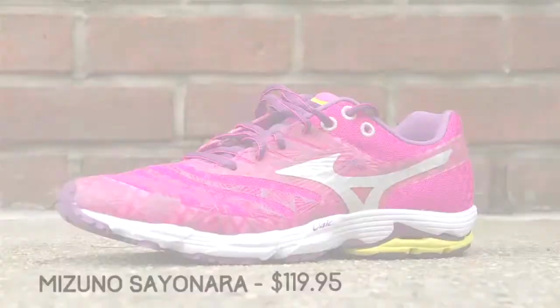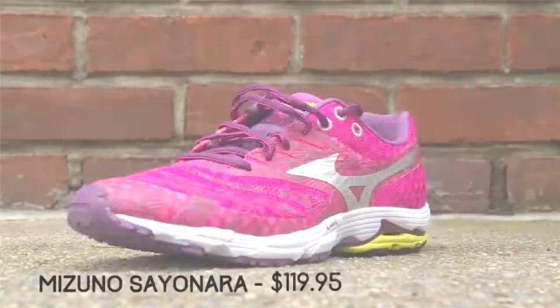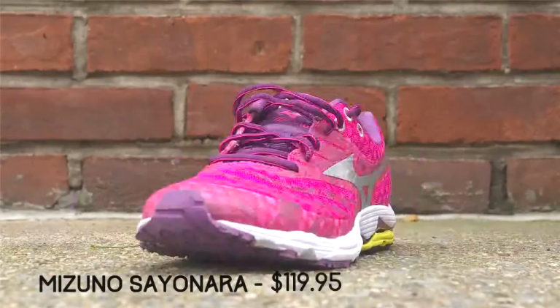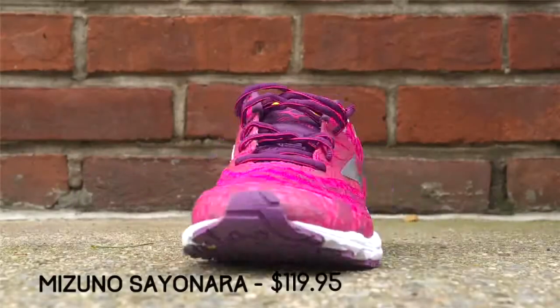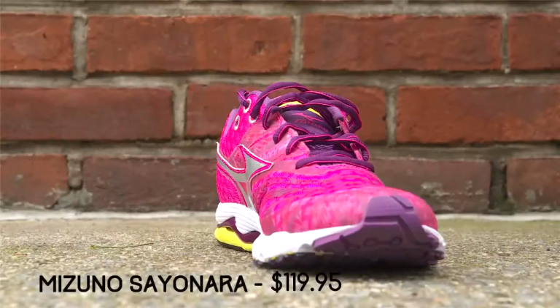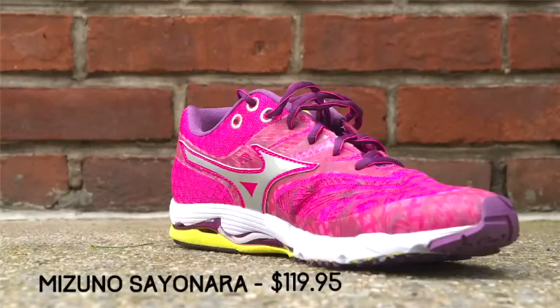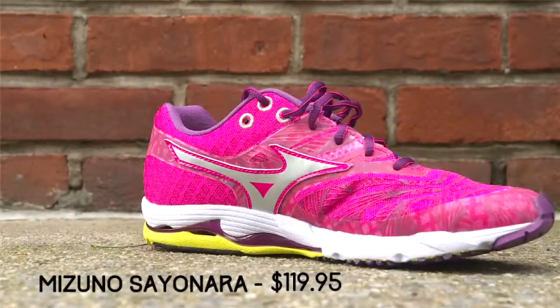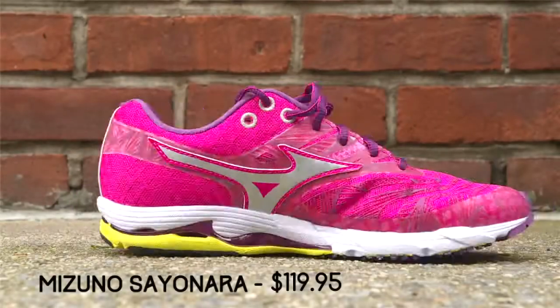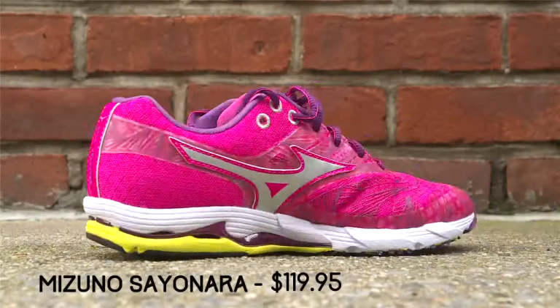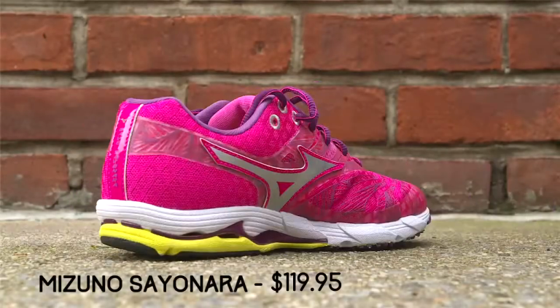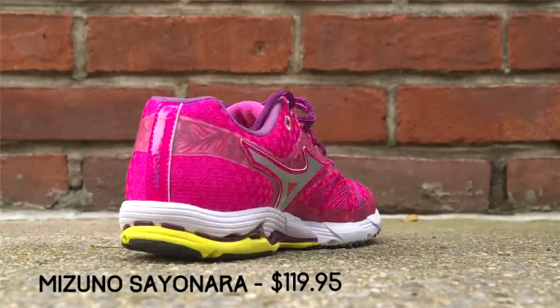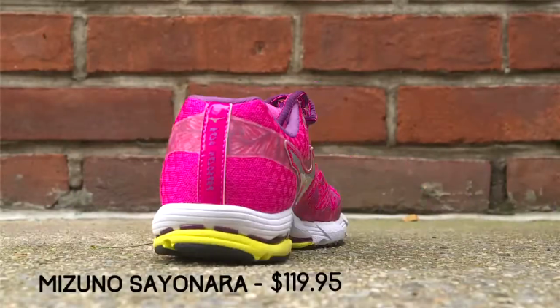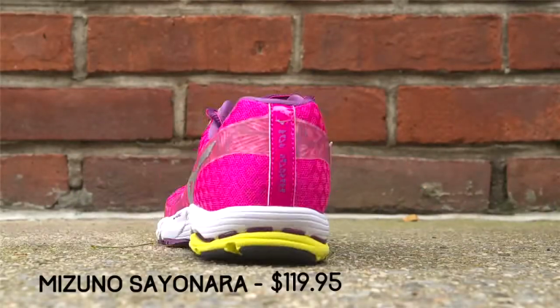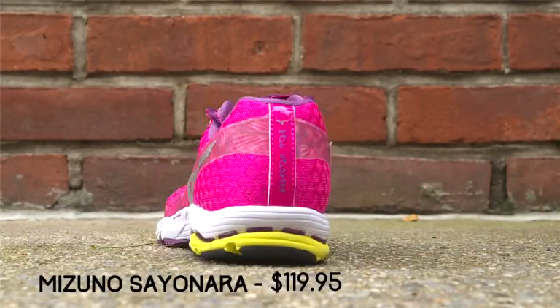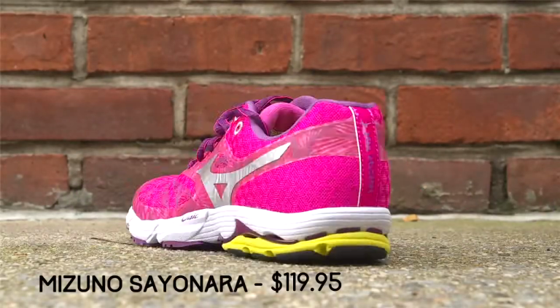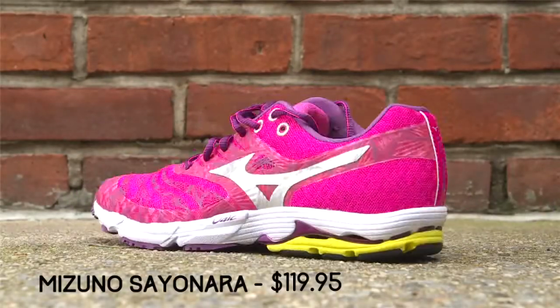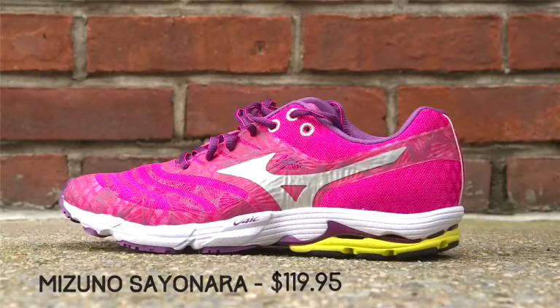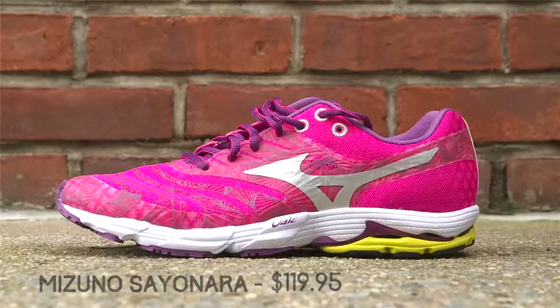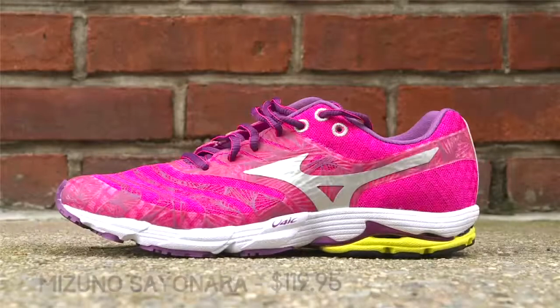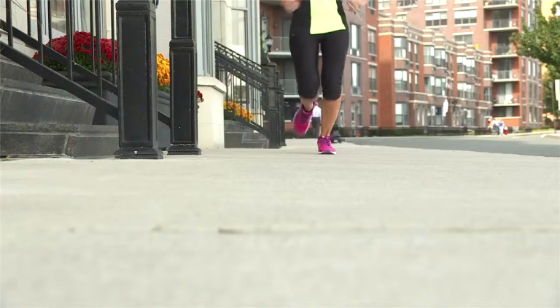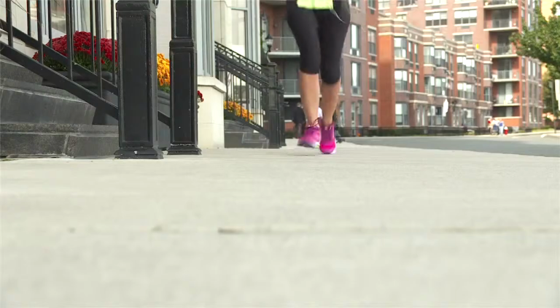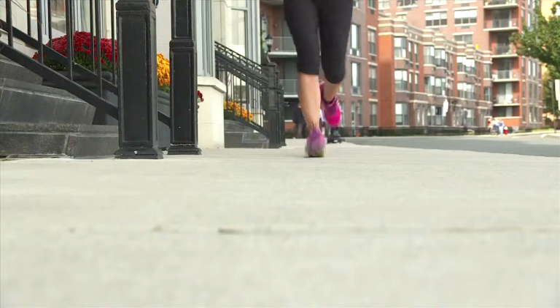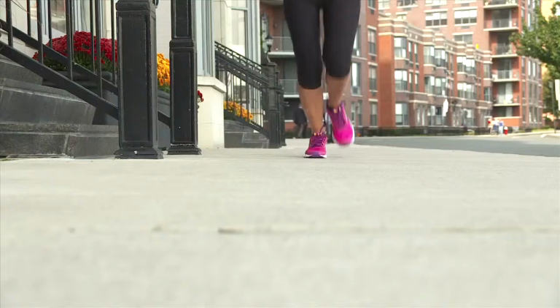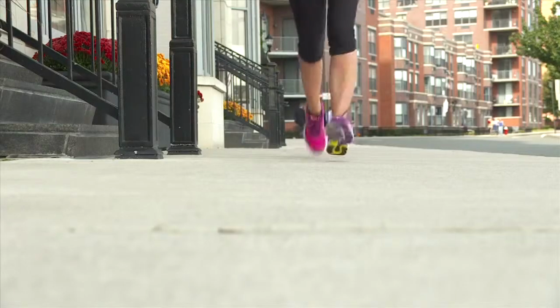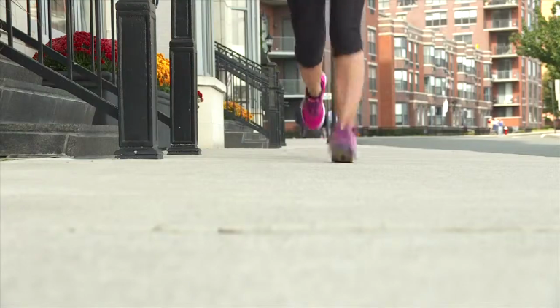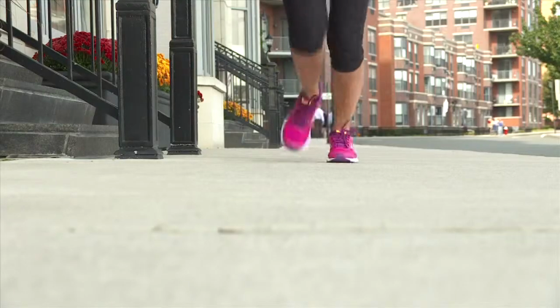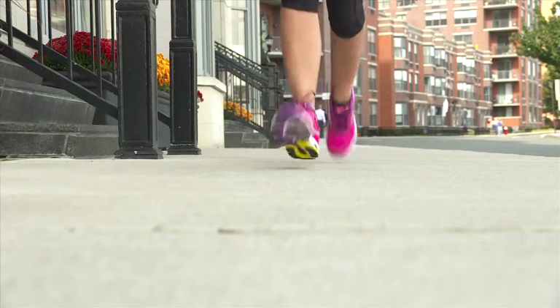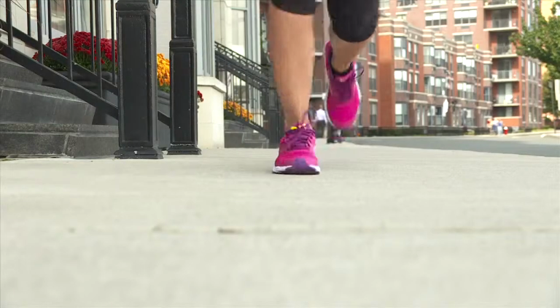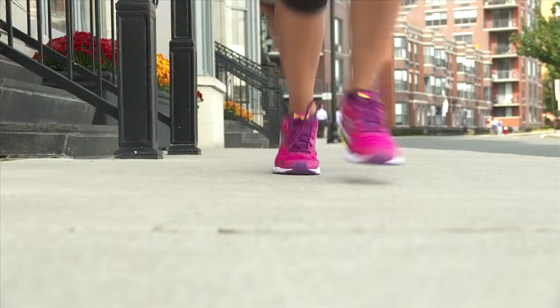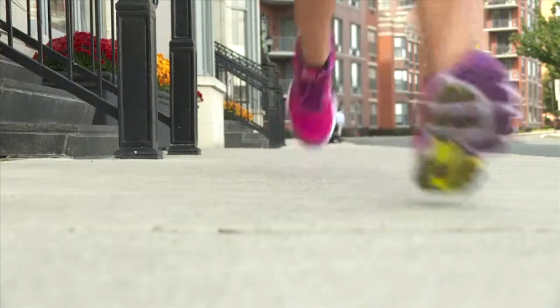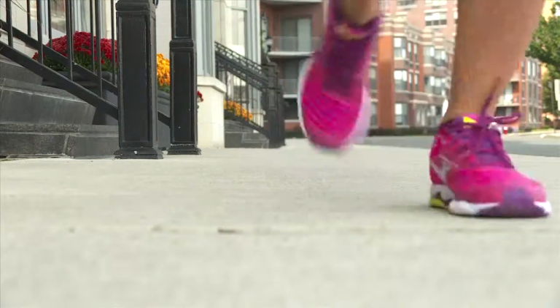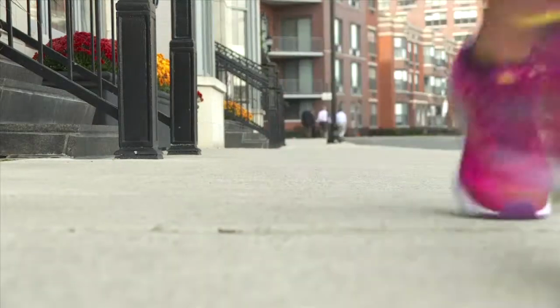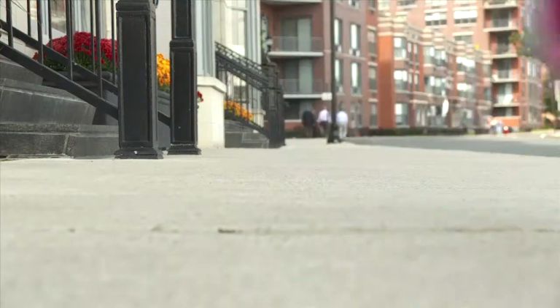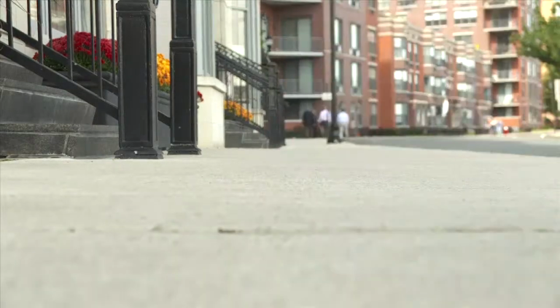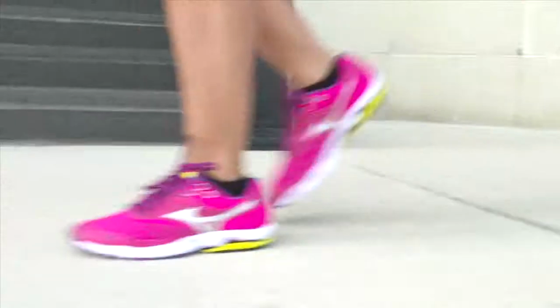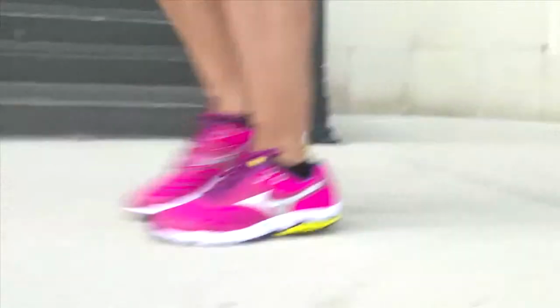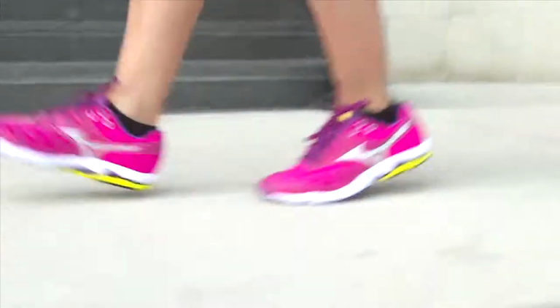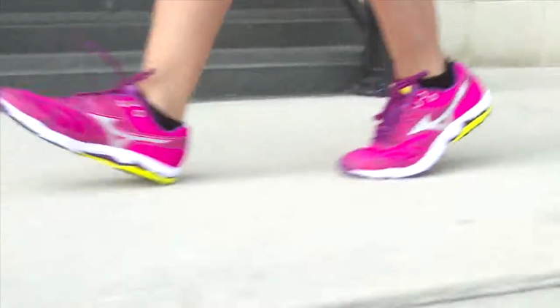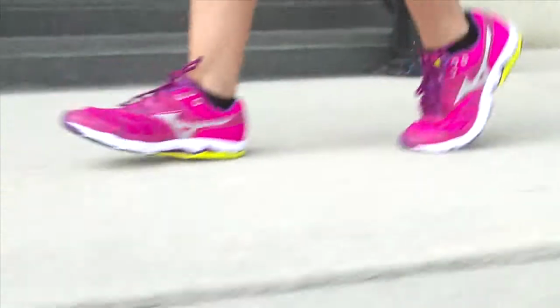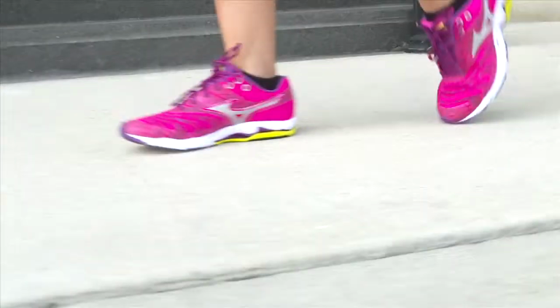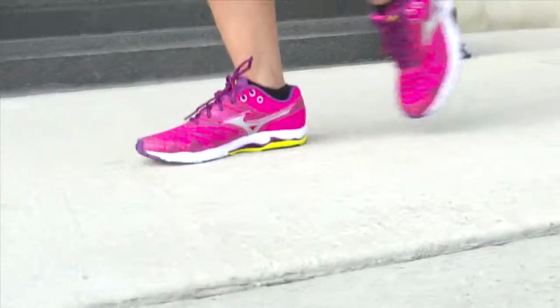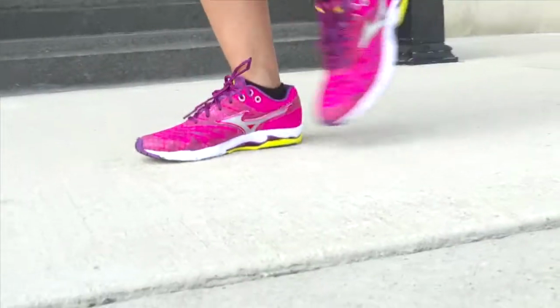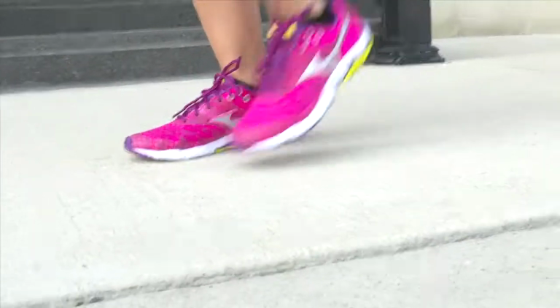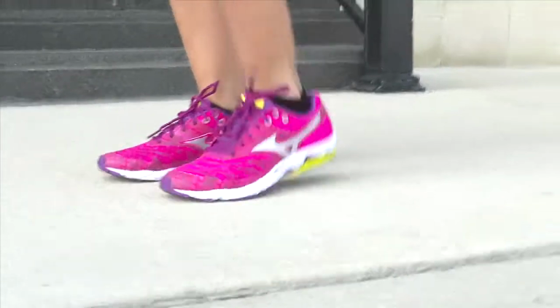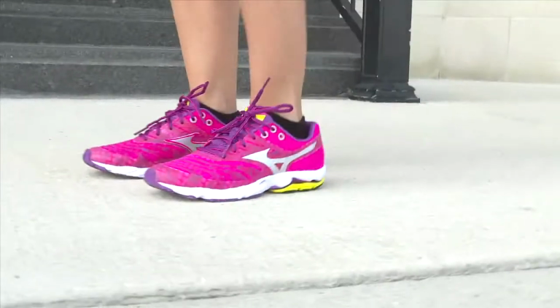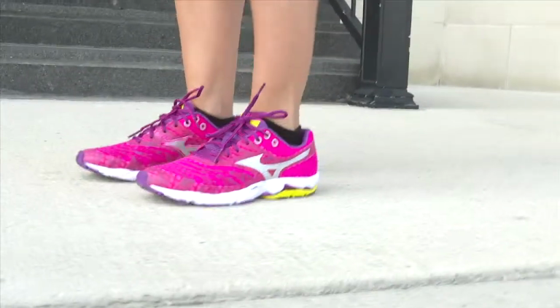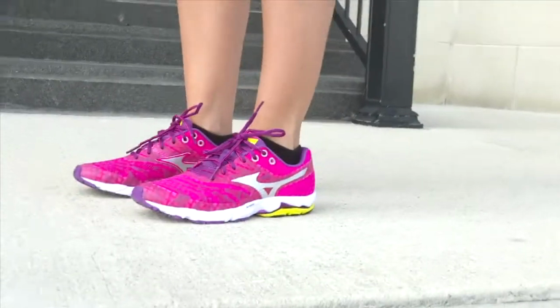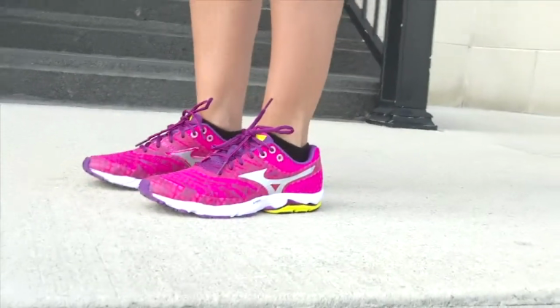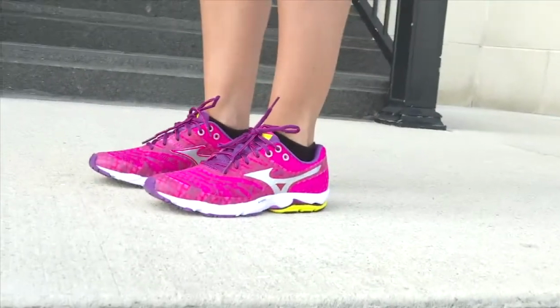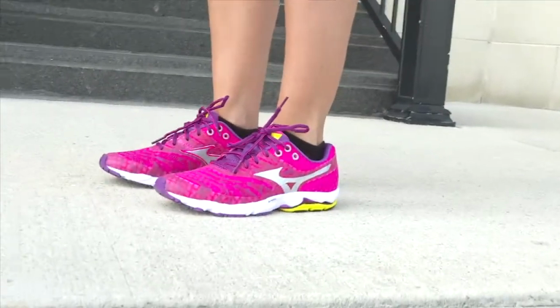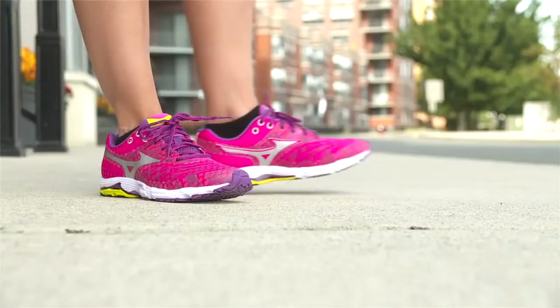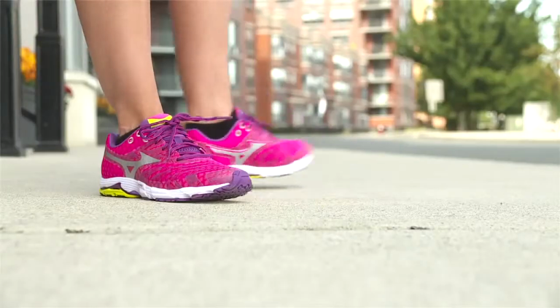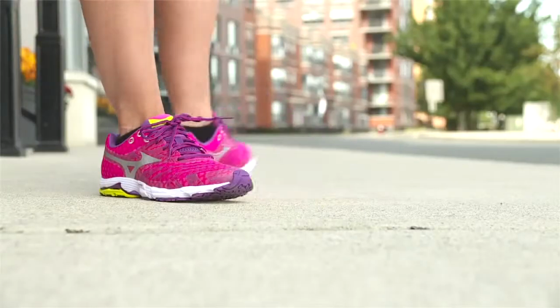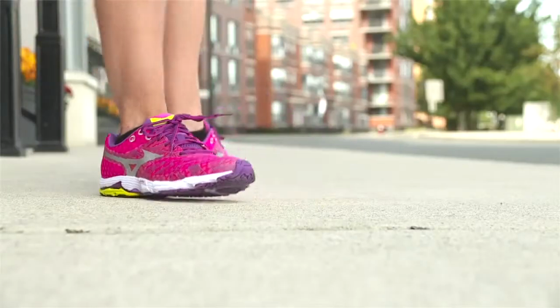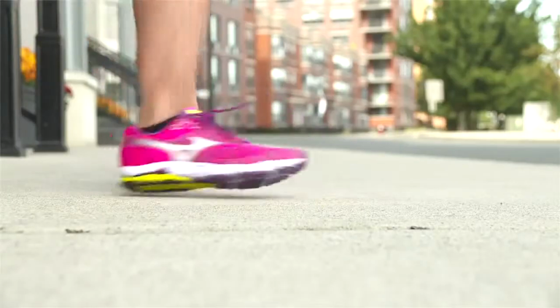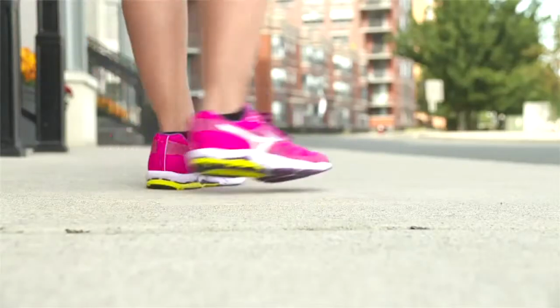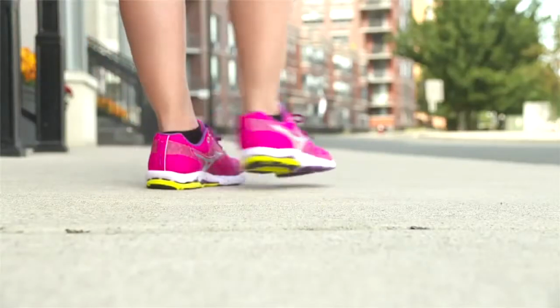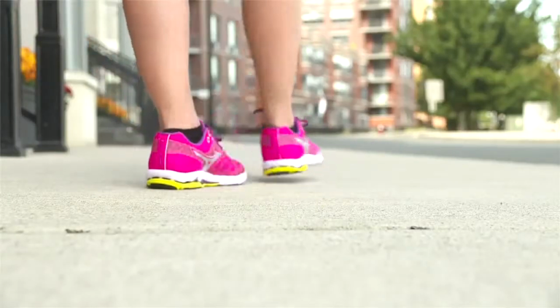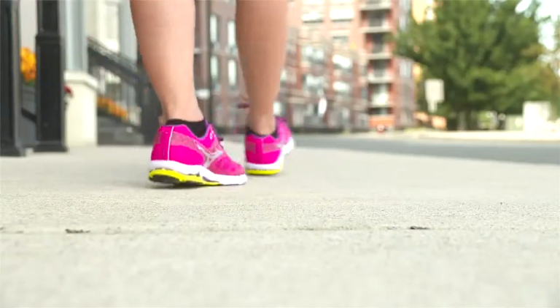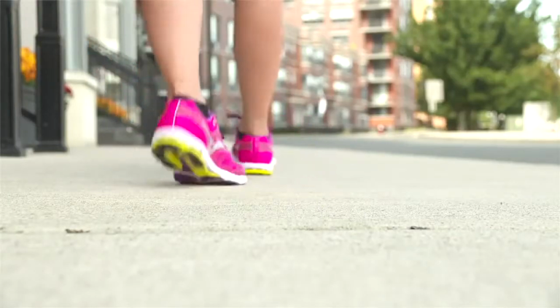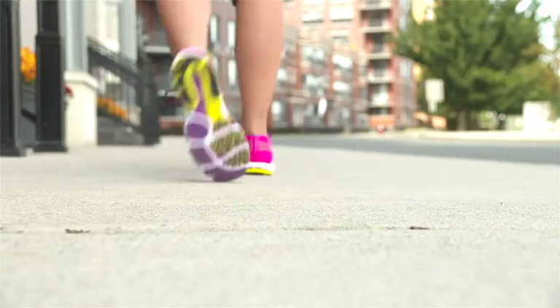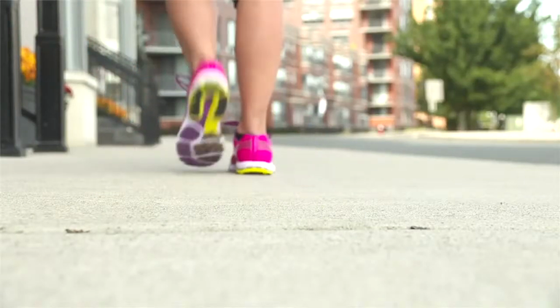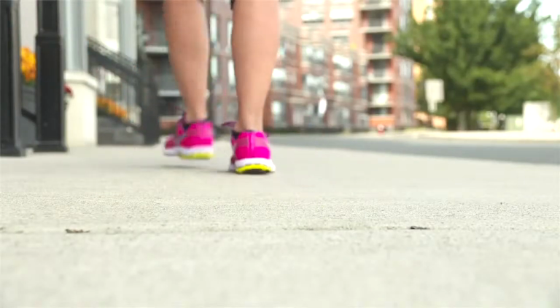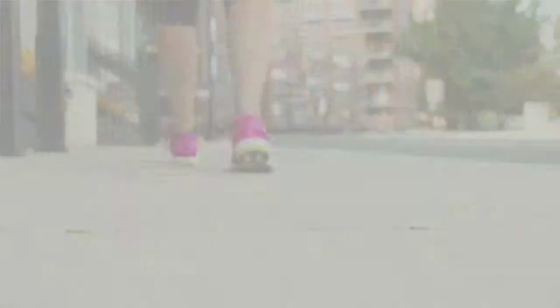The main things I look for in a sneaker are certainly support, but also a lot of control in the sneaker to ensure I can go on short distance or long distance runs.